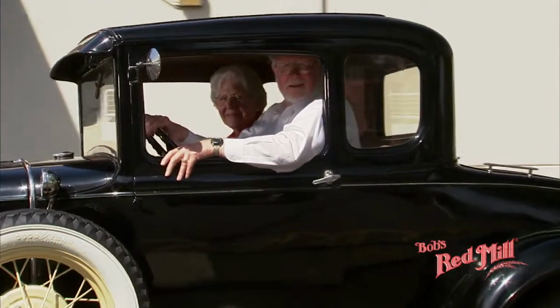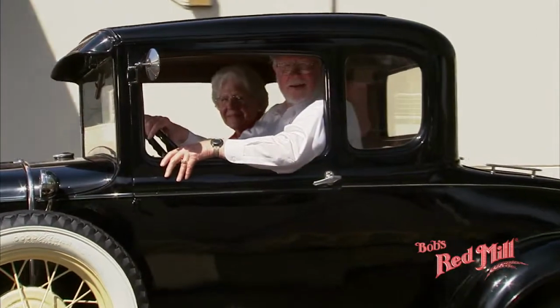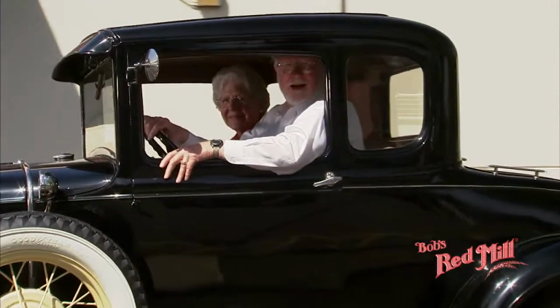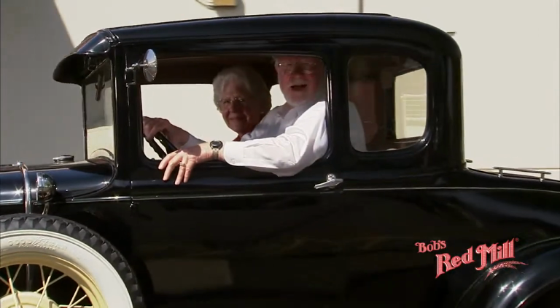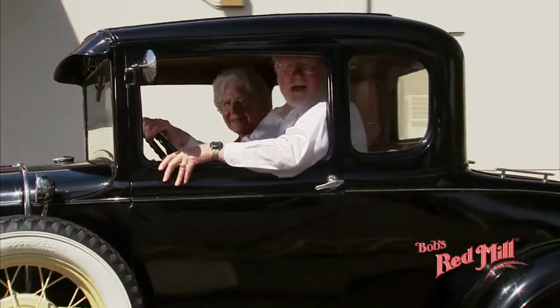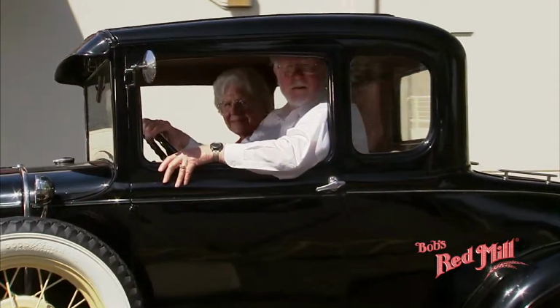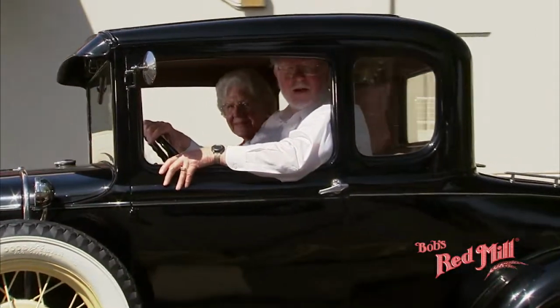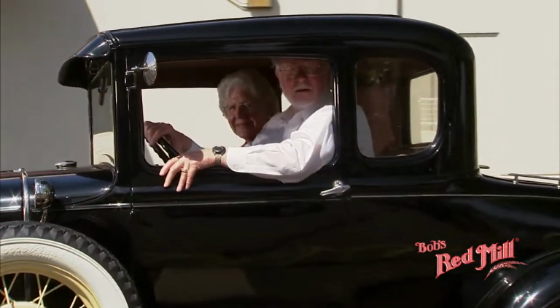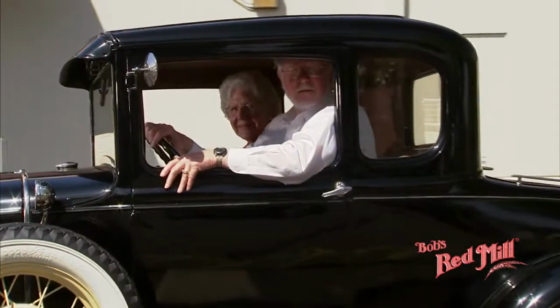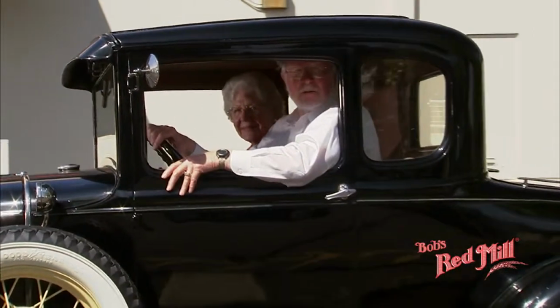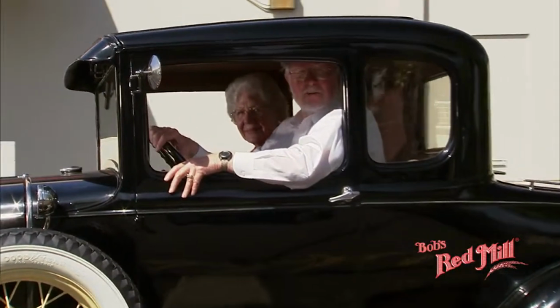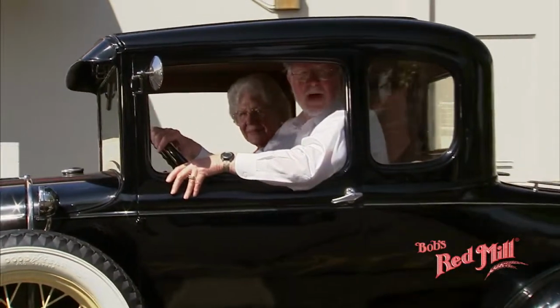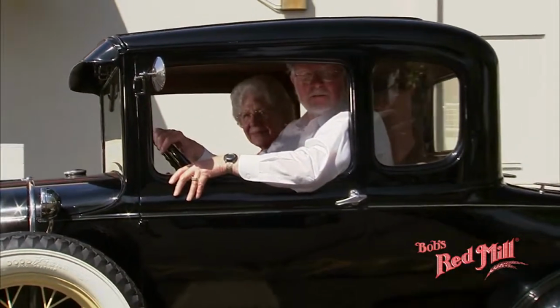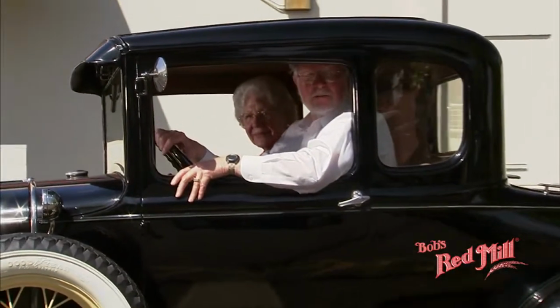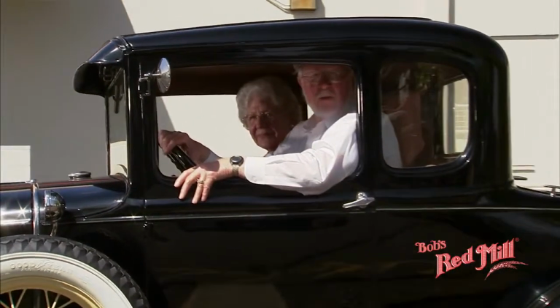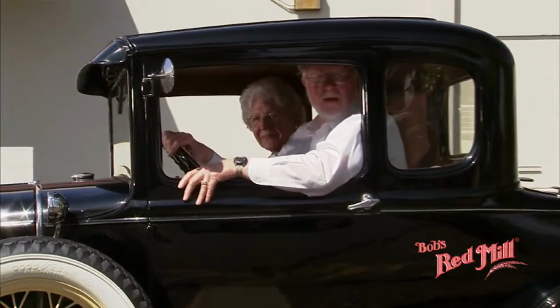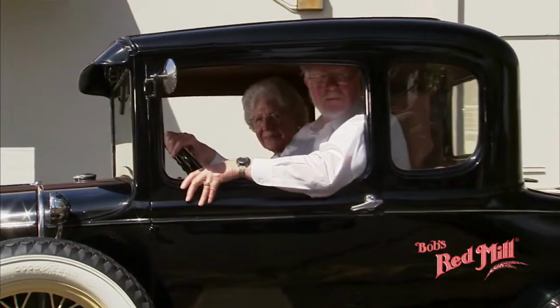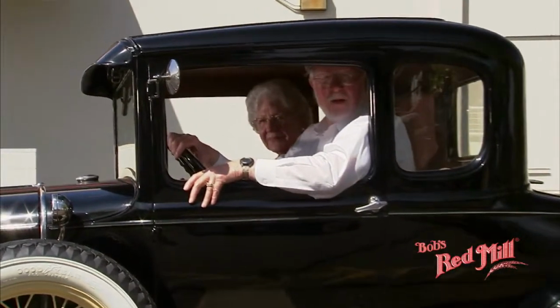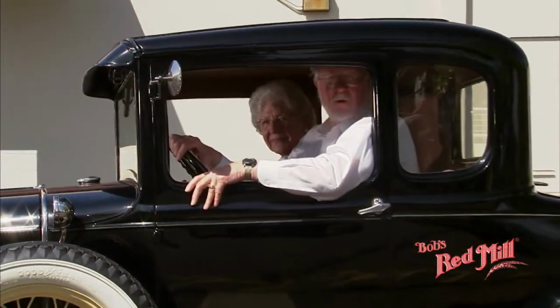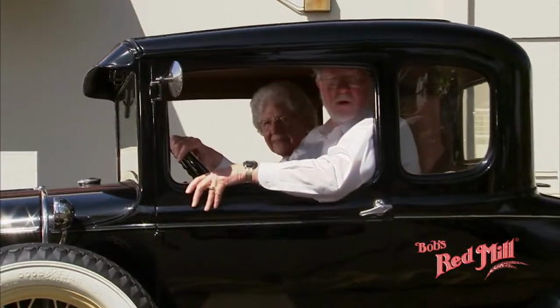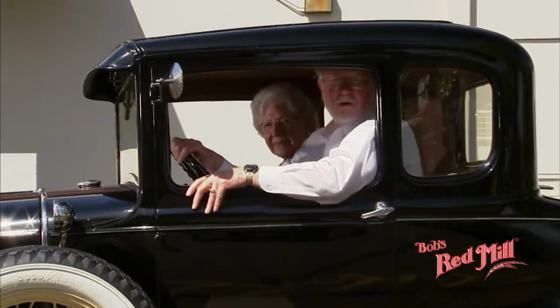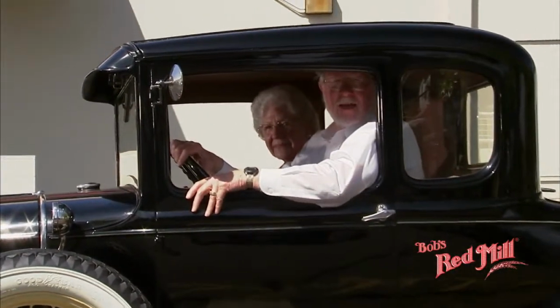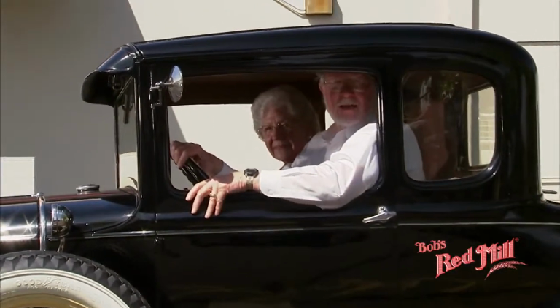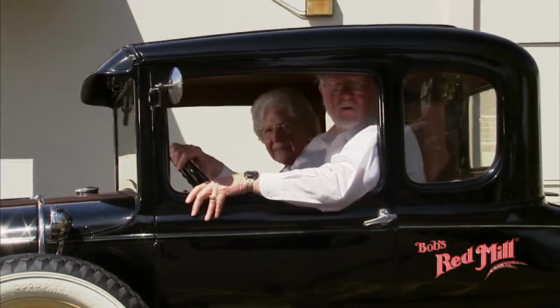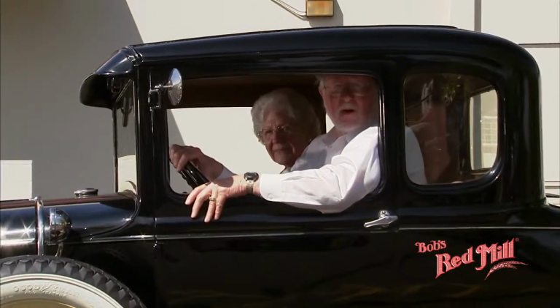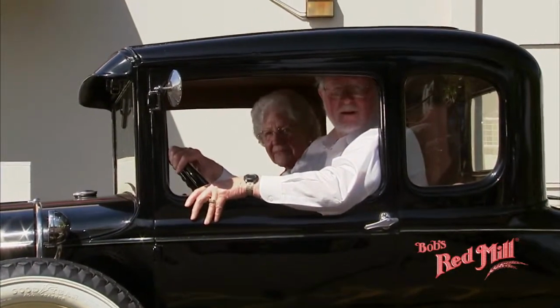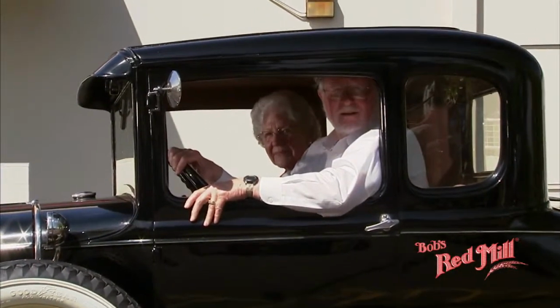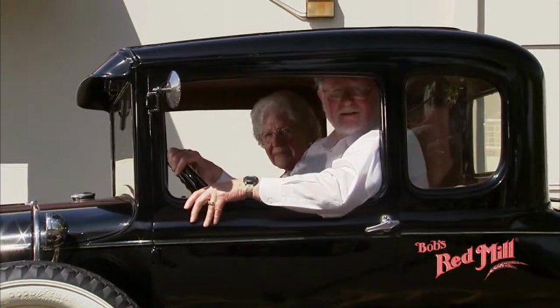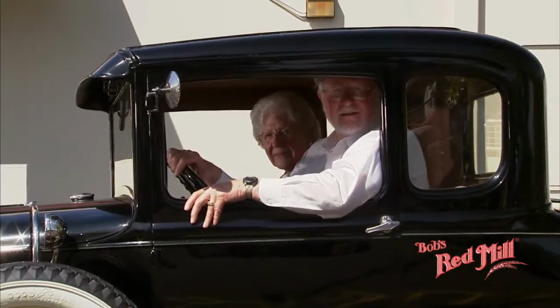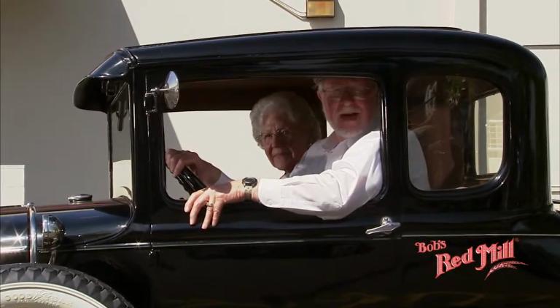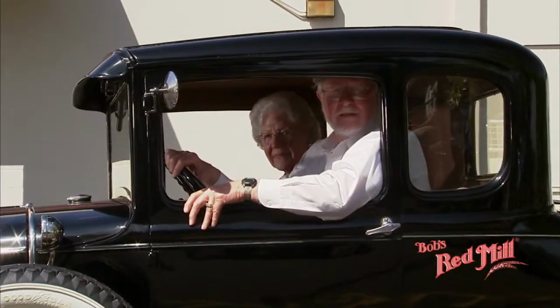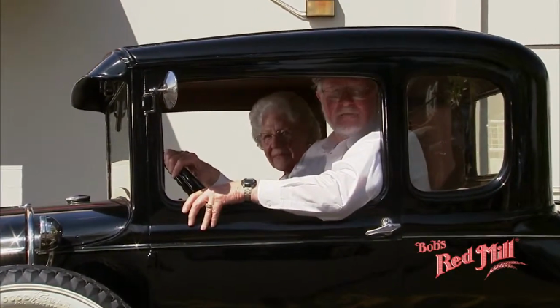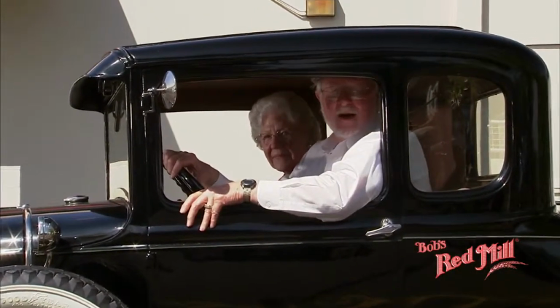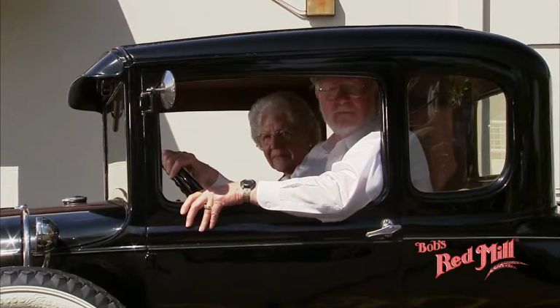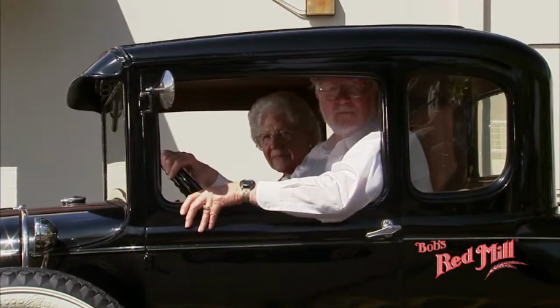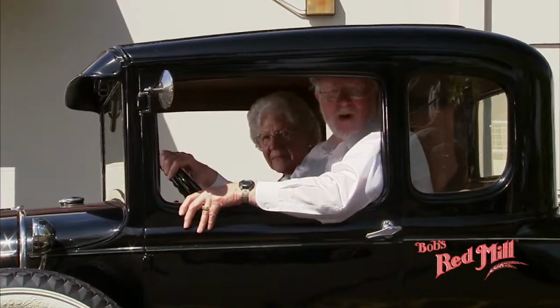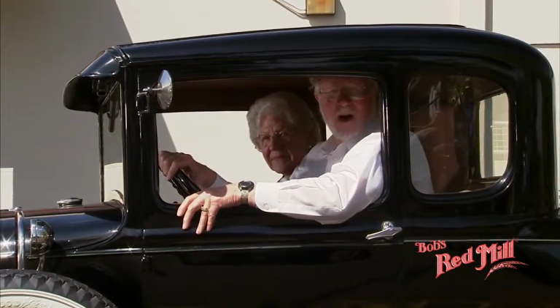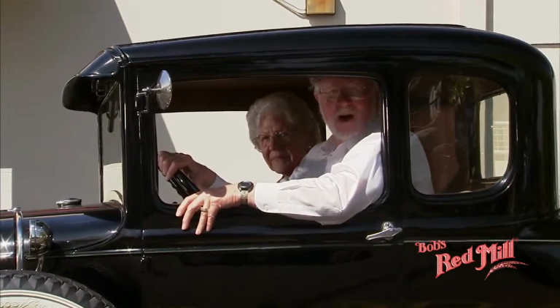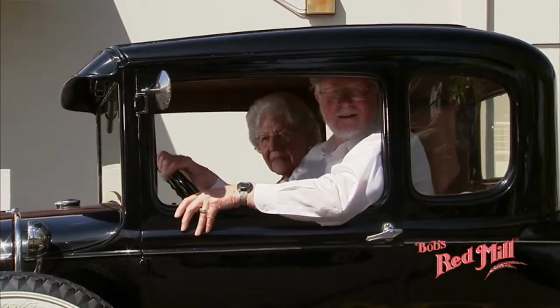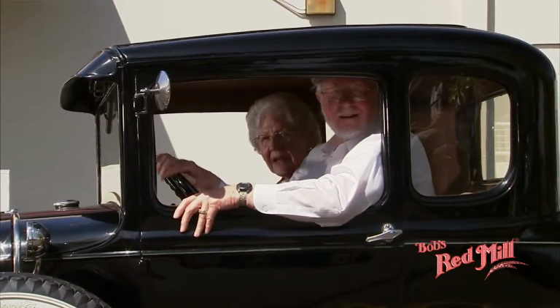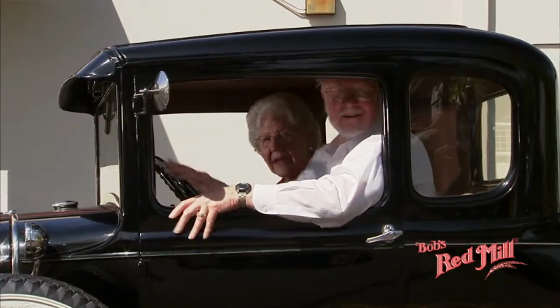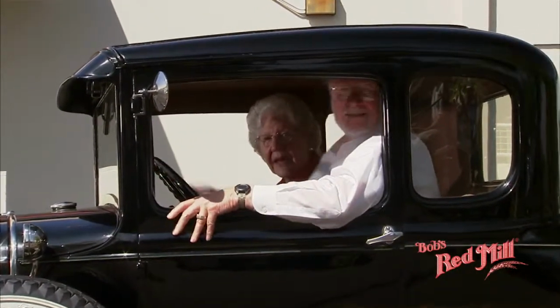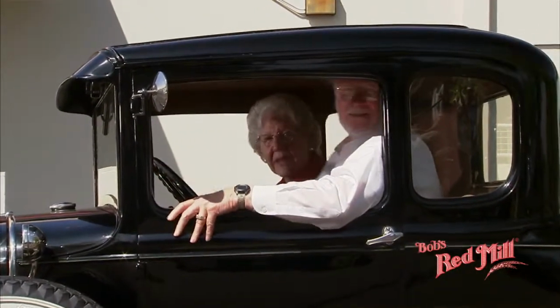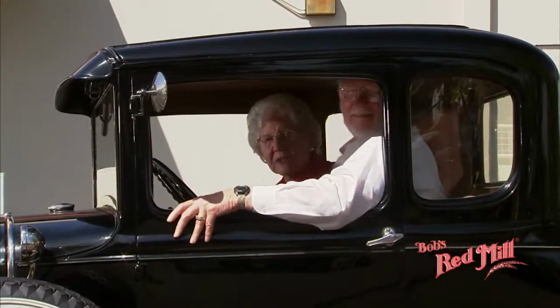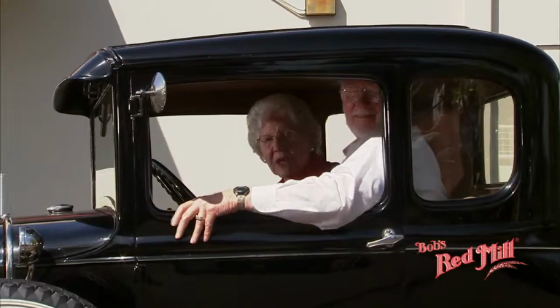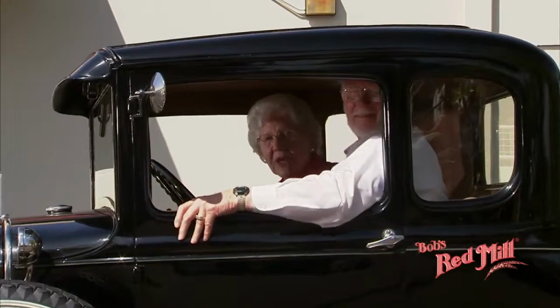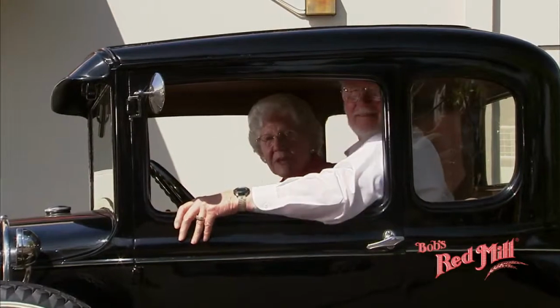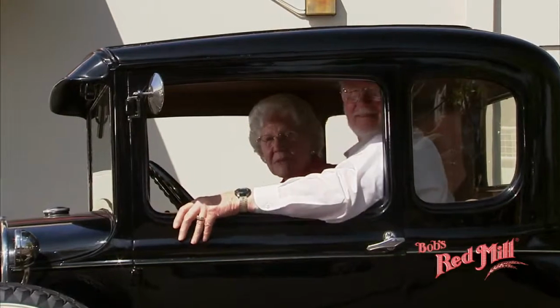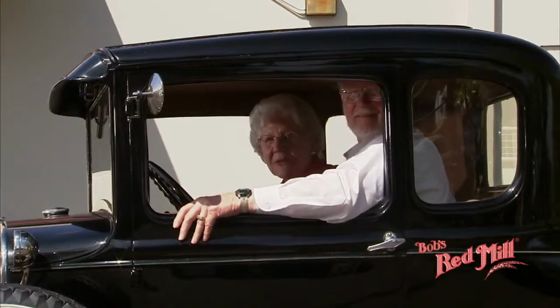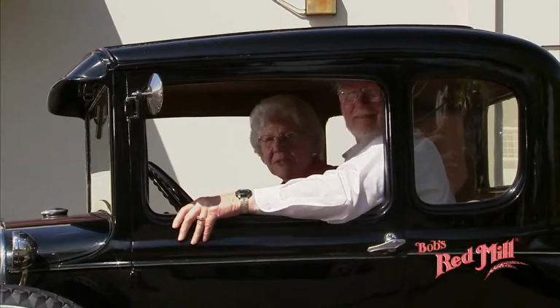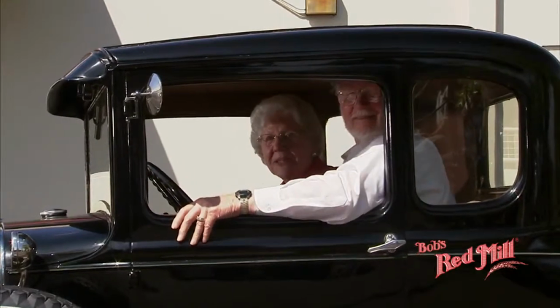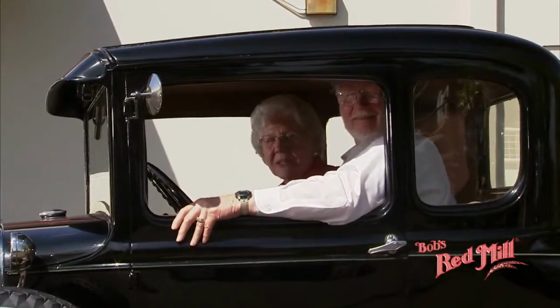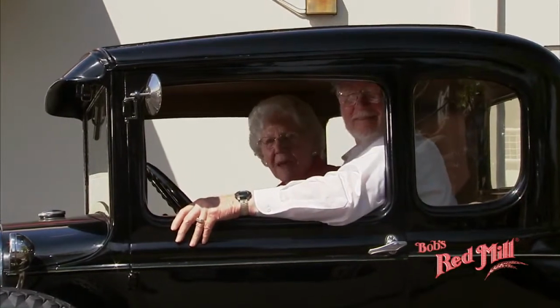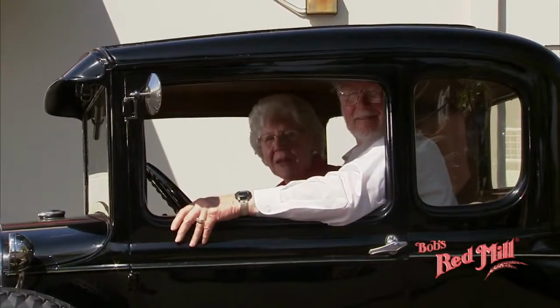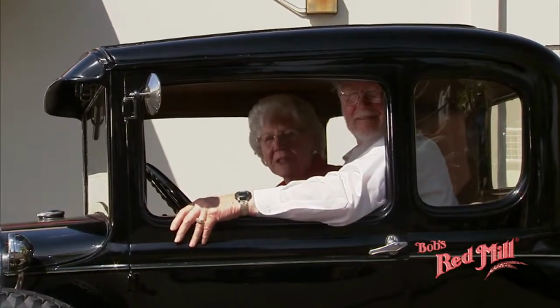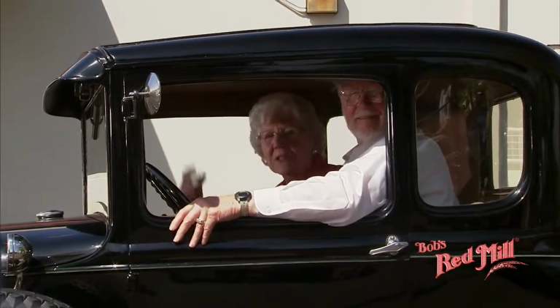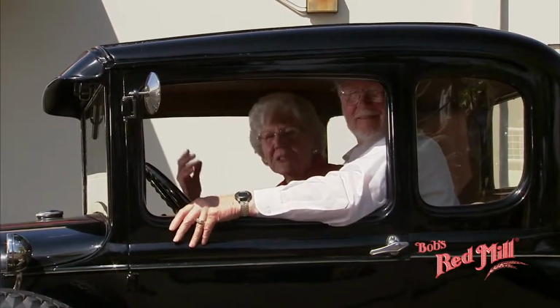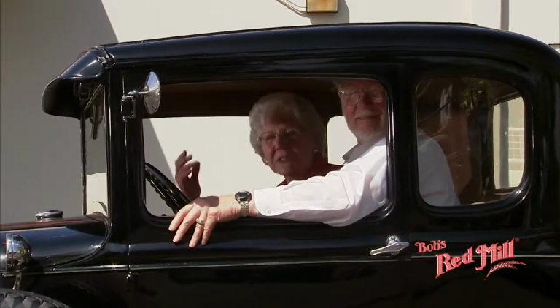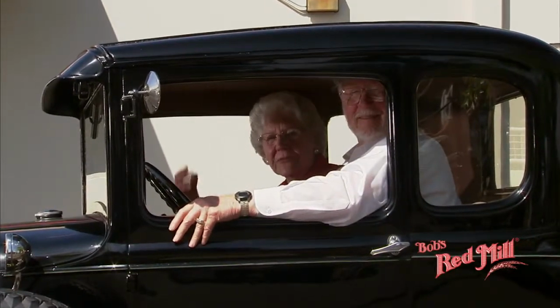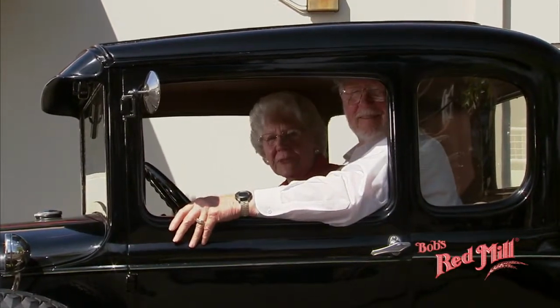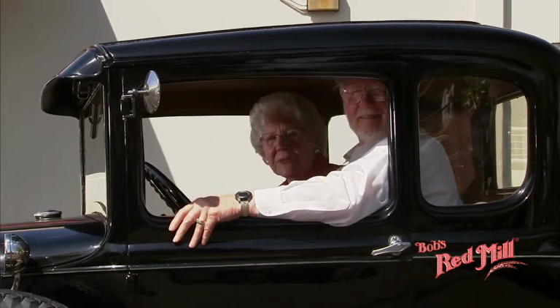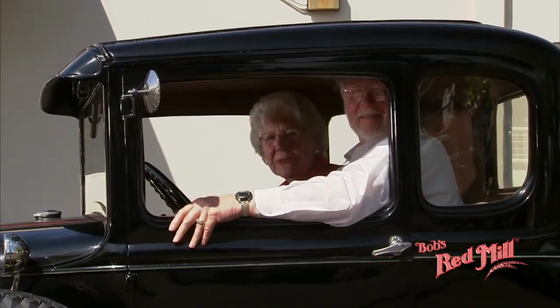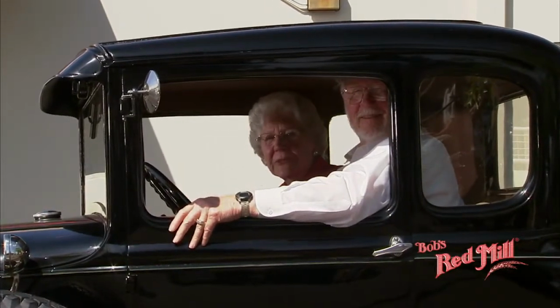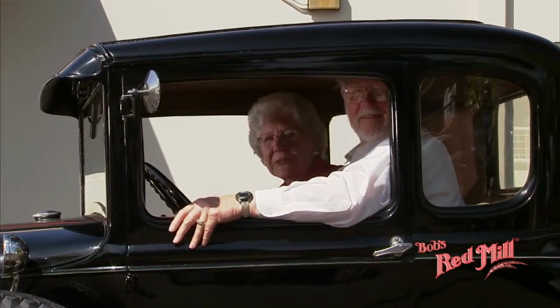Hi, welcome to Bob's Red Mill World Headquarters. I'm Bob Moore. And I'm Charlie Moore. Come on and join us for a tour.